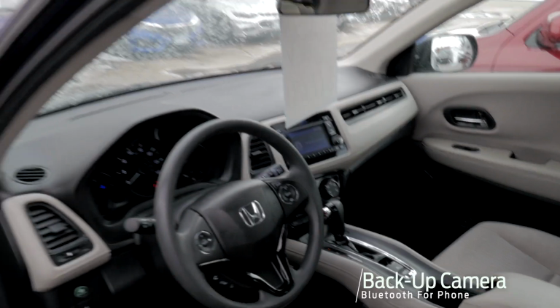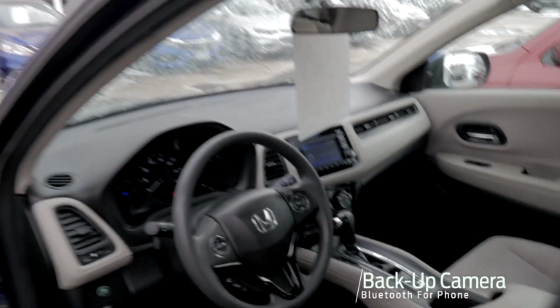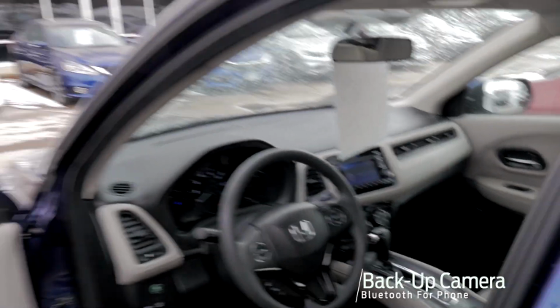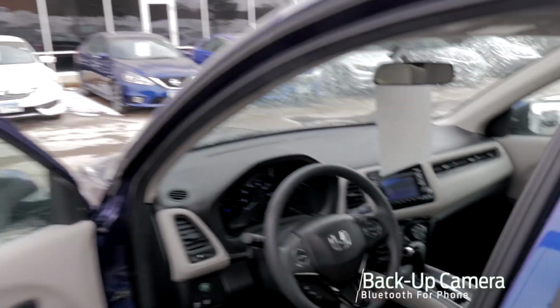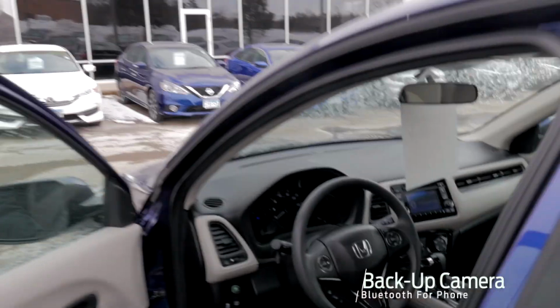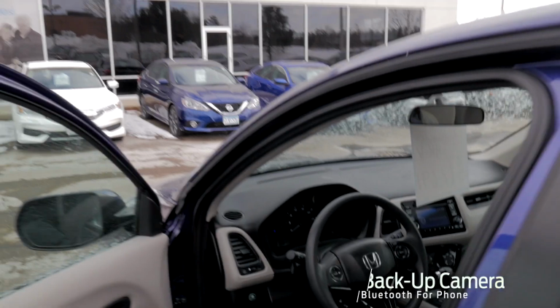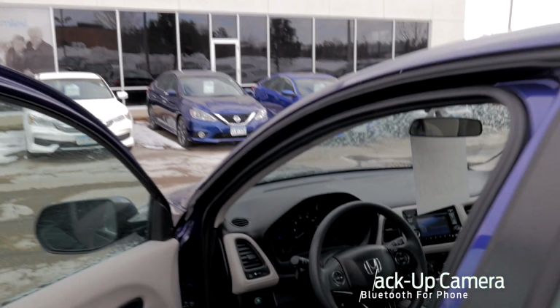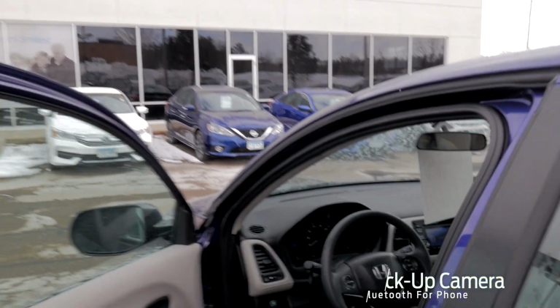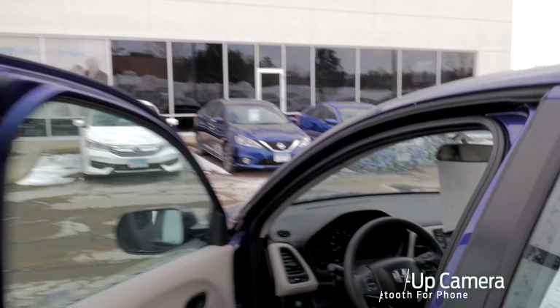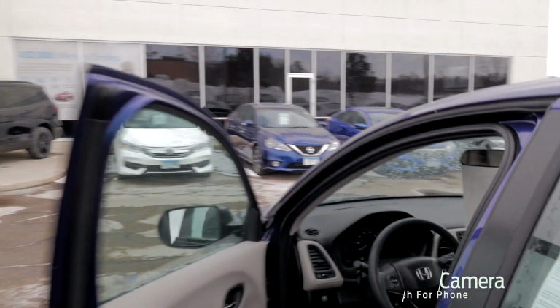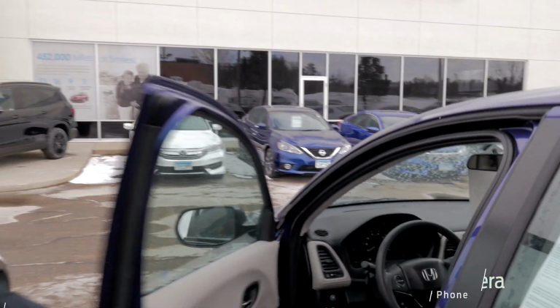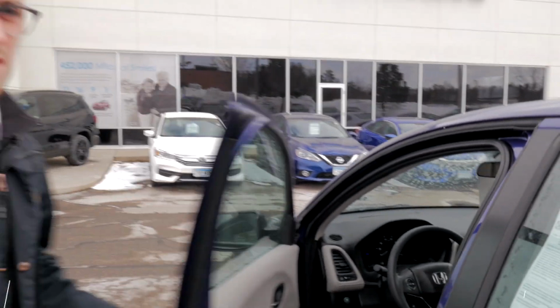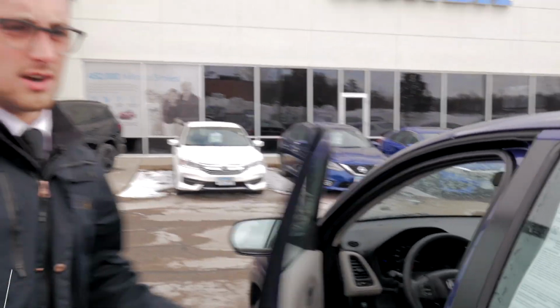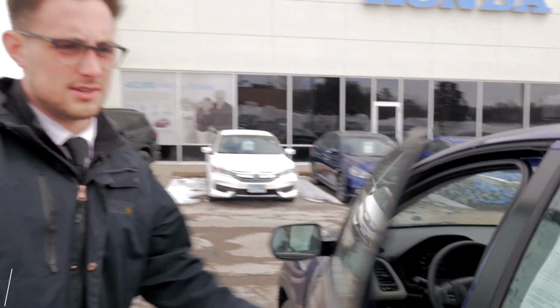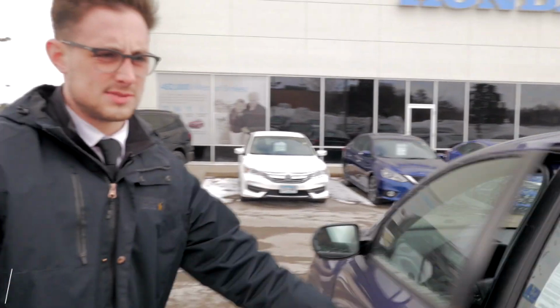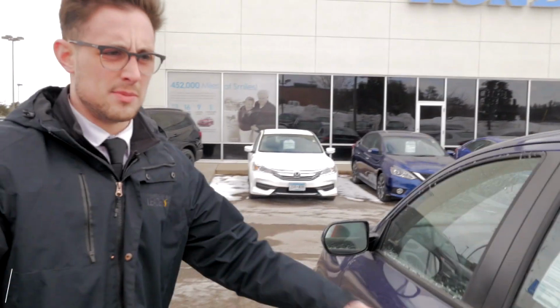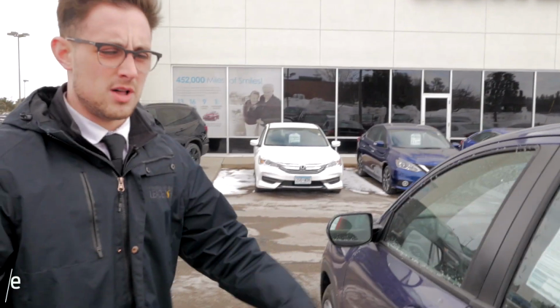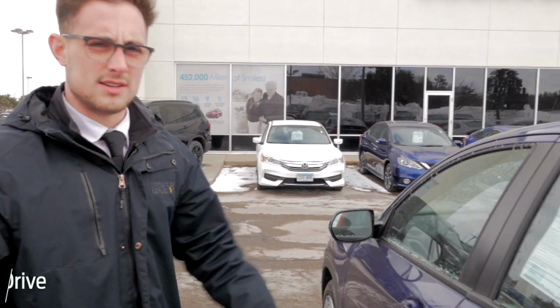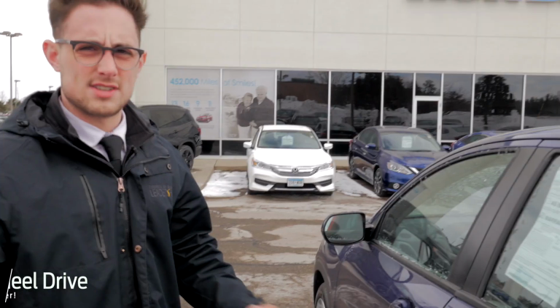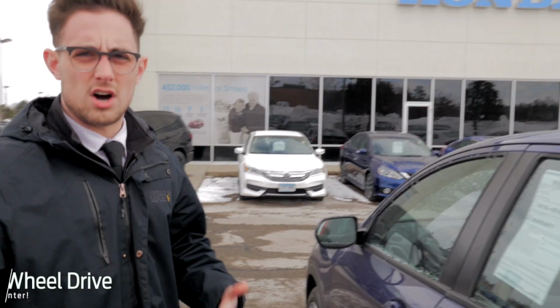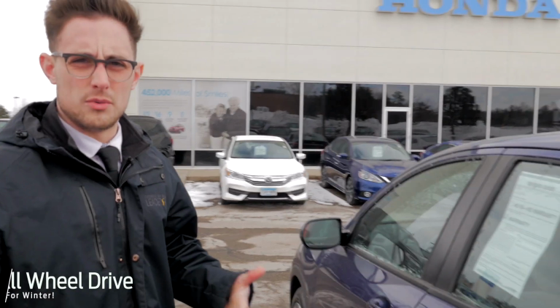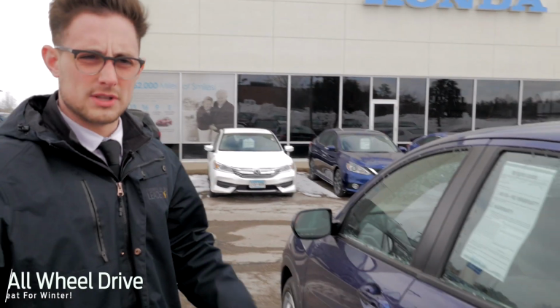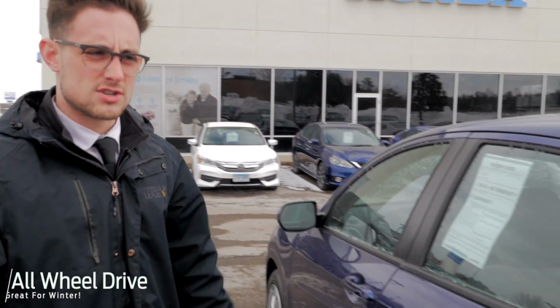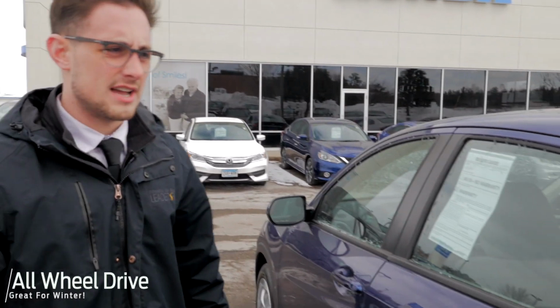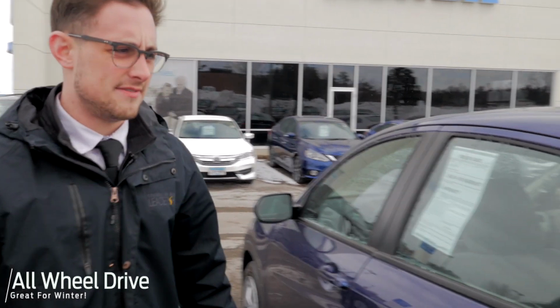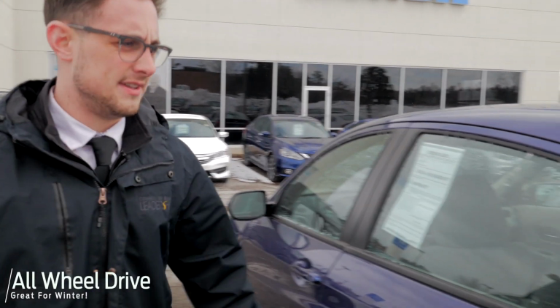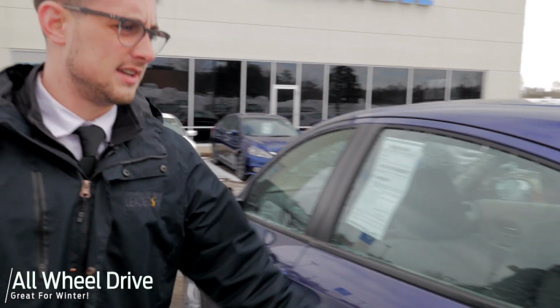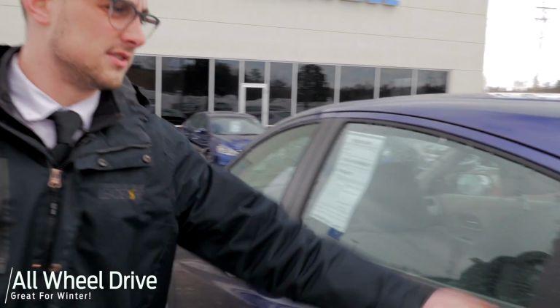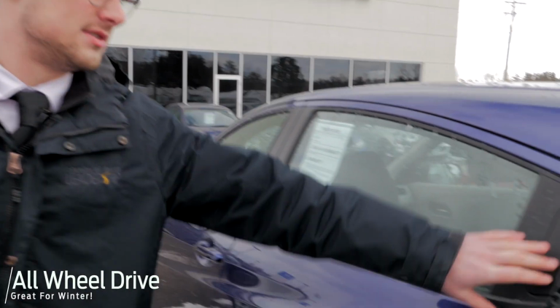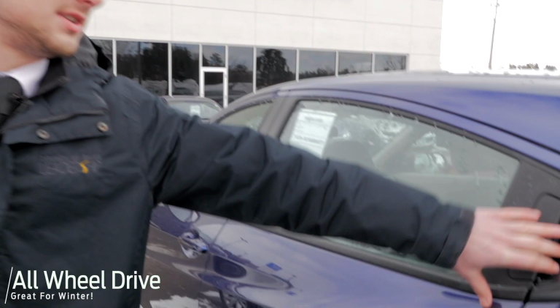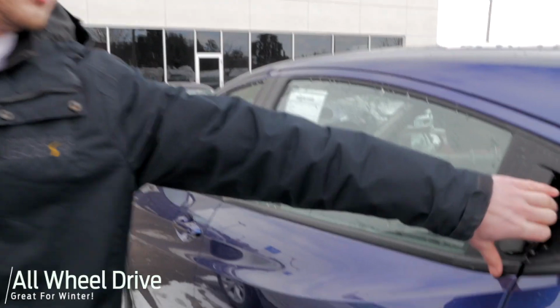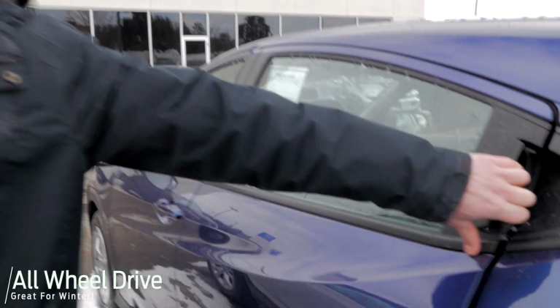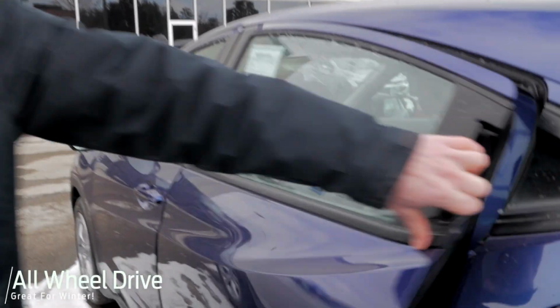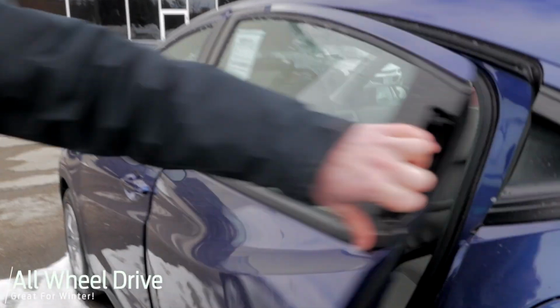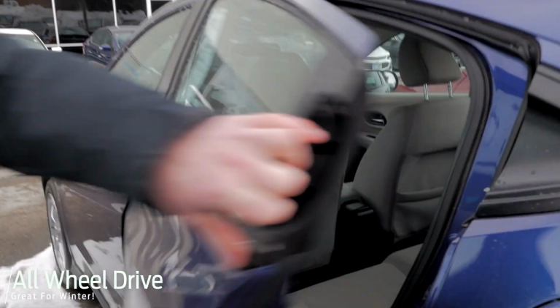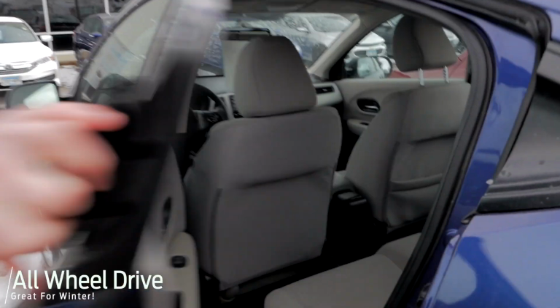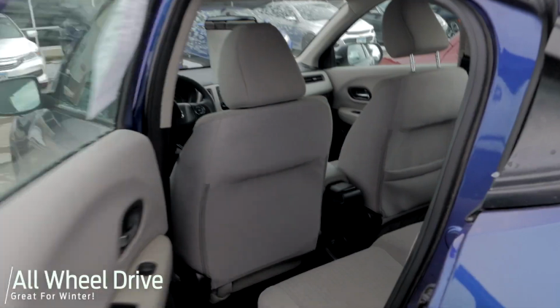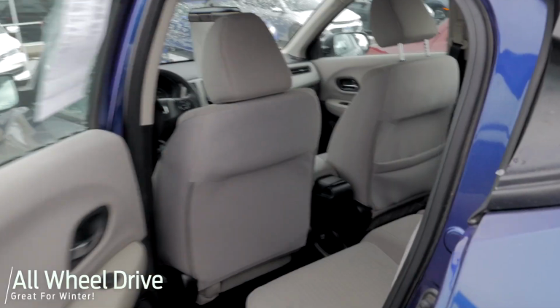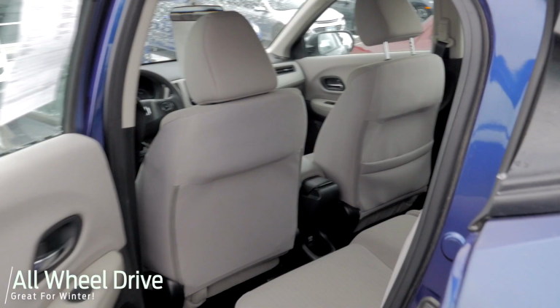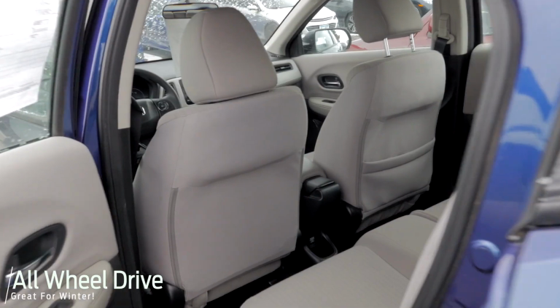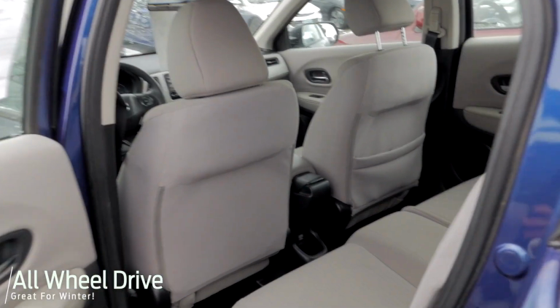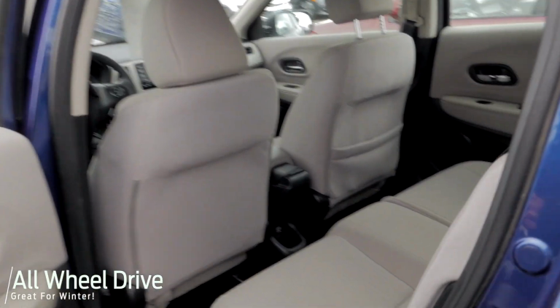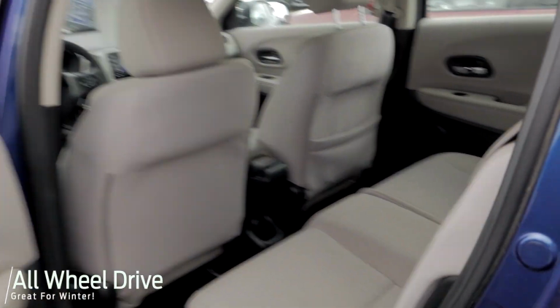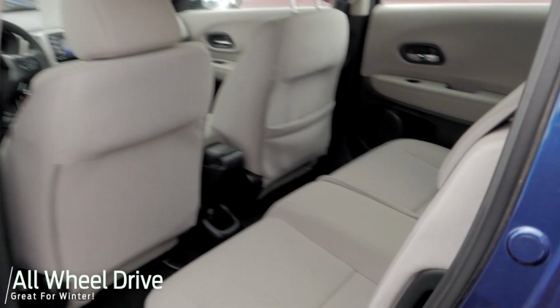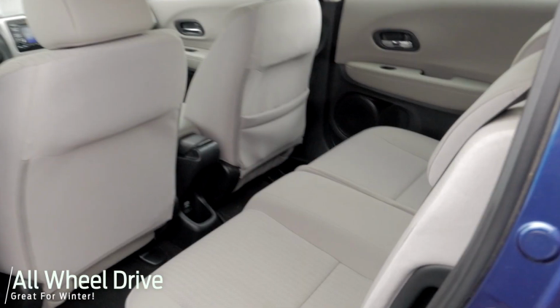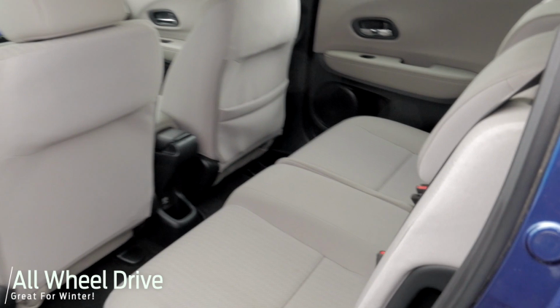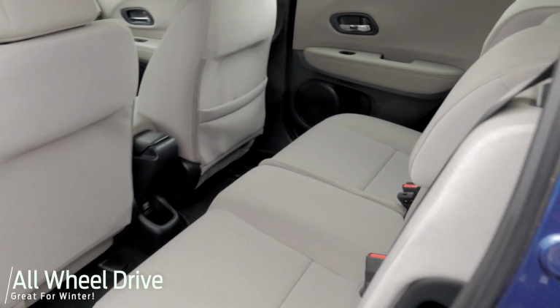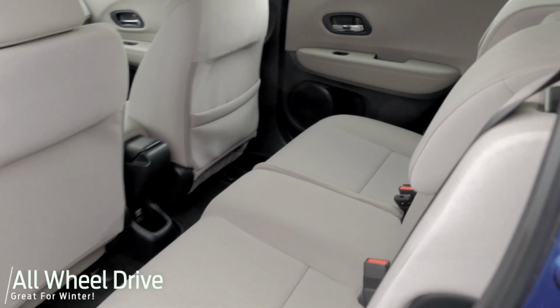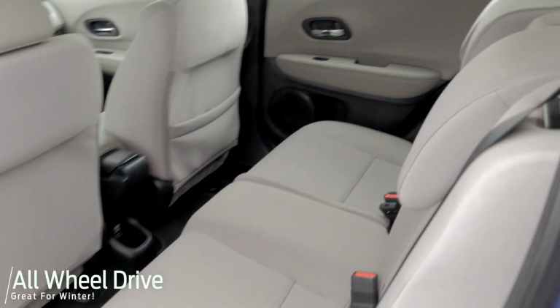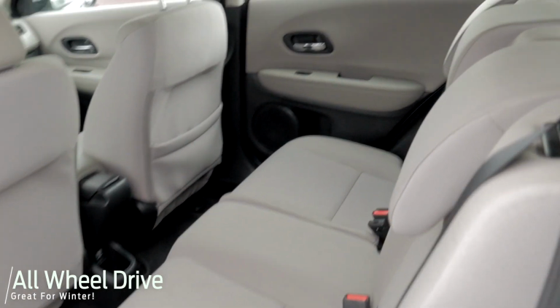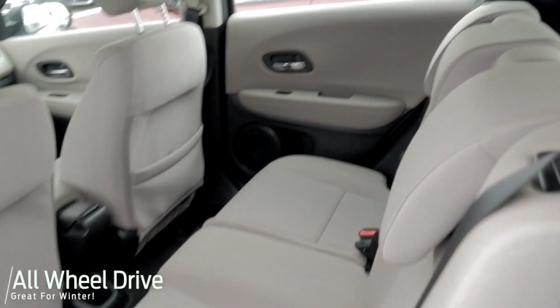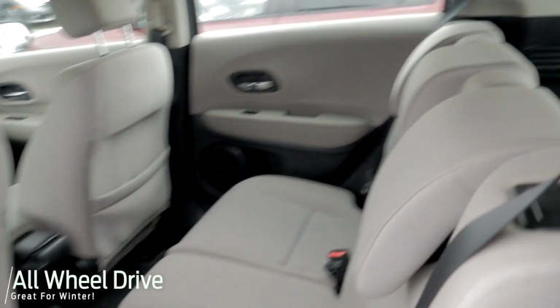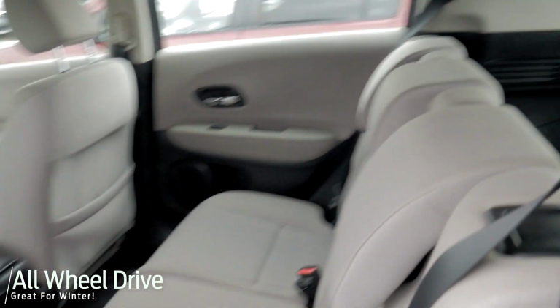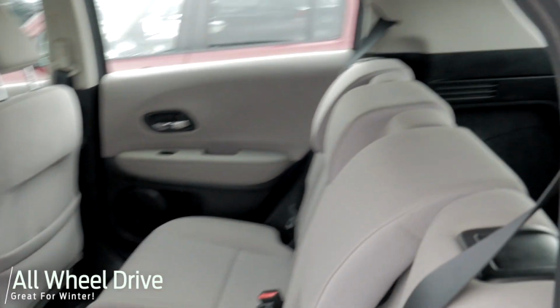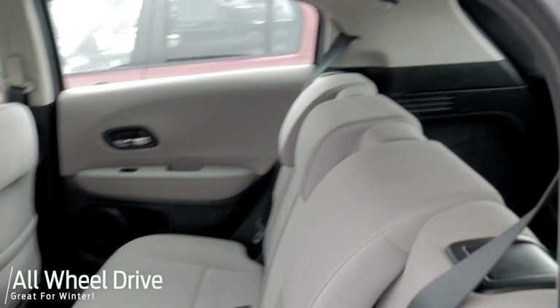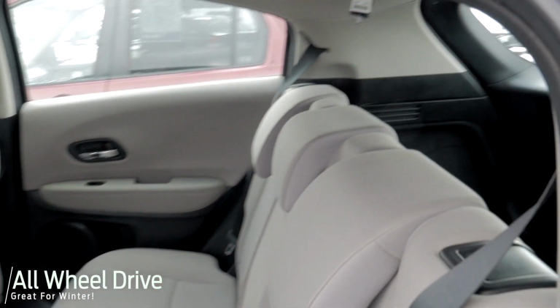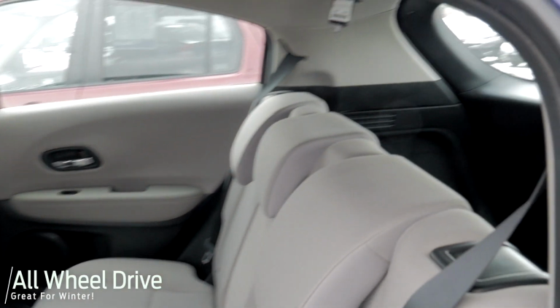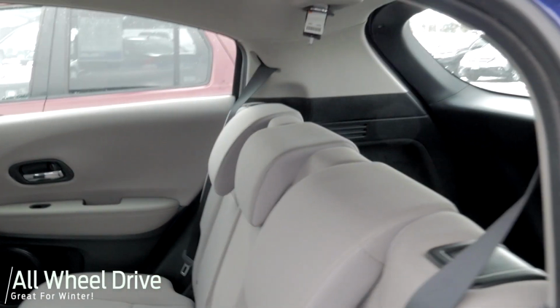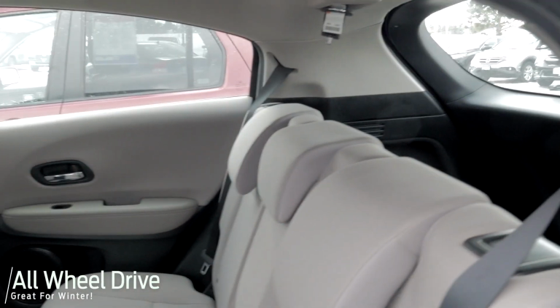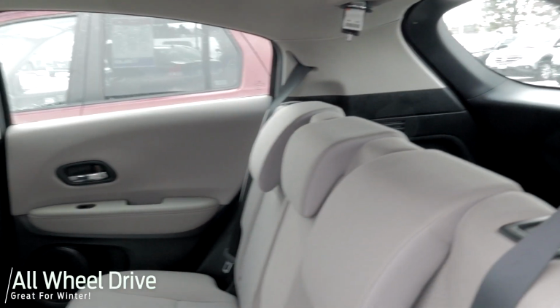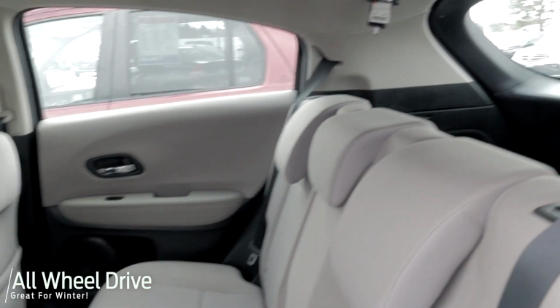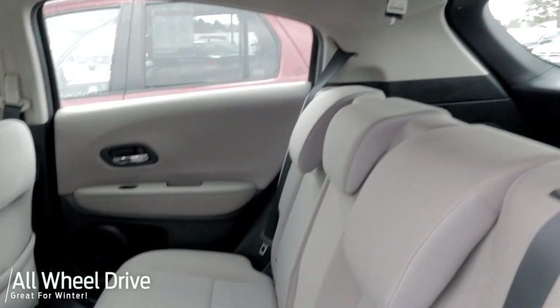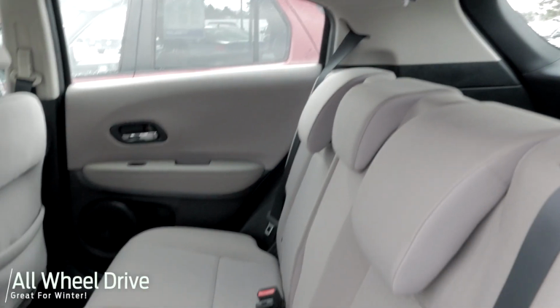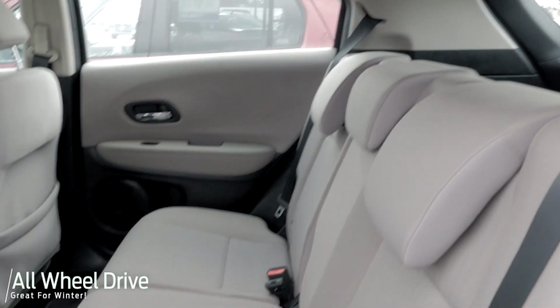The HR-Vs are our smallest all-wheel drive vehicle too, so you'll still get about 30 miles to the gallon with them.